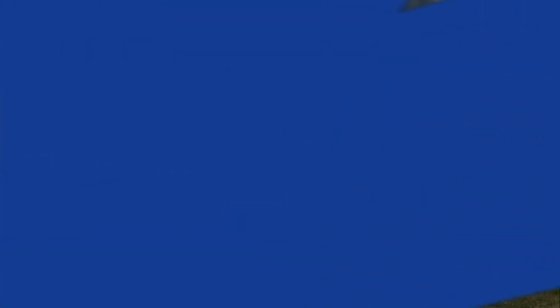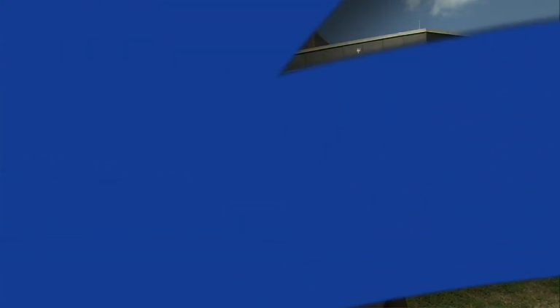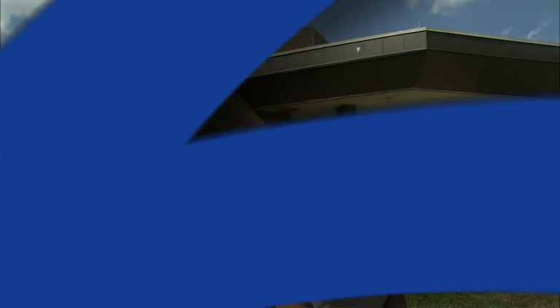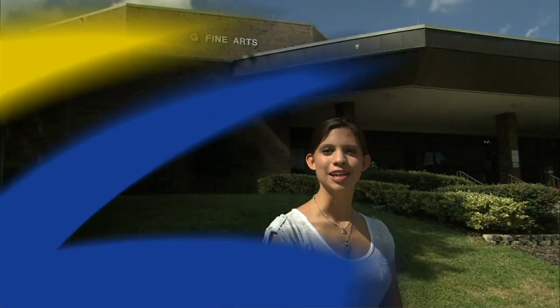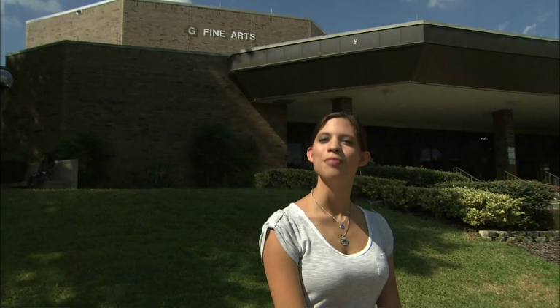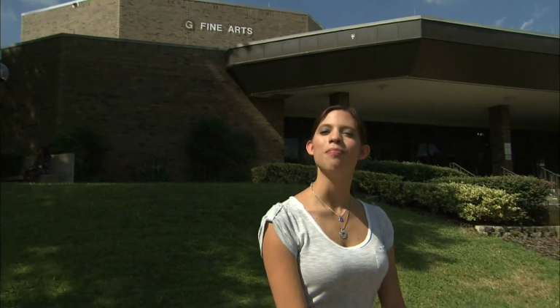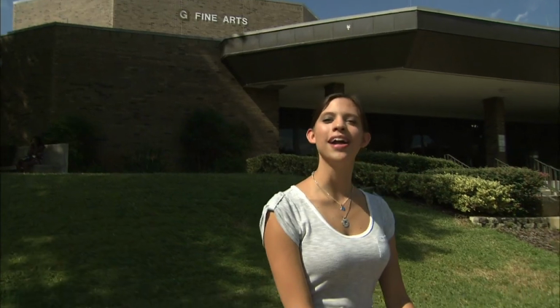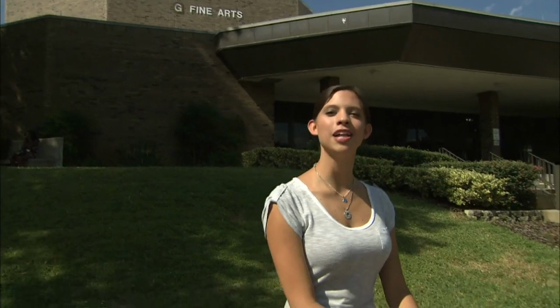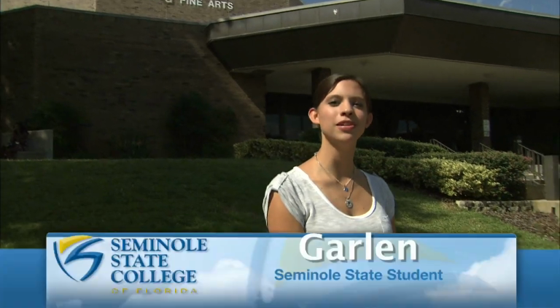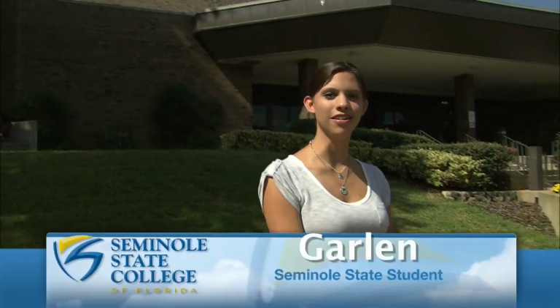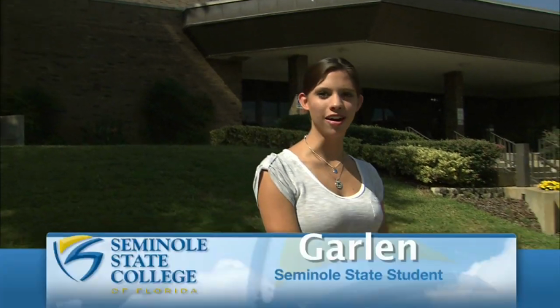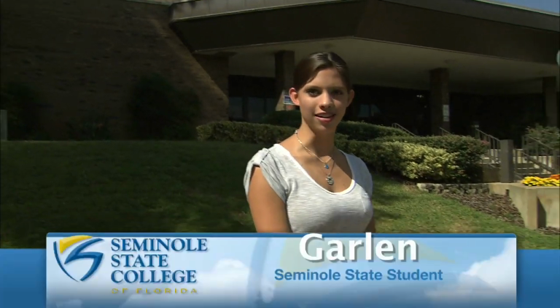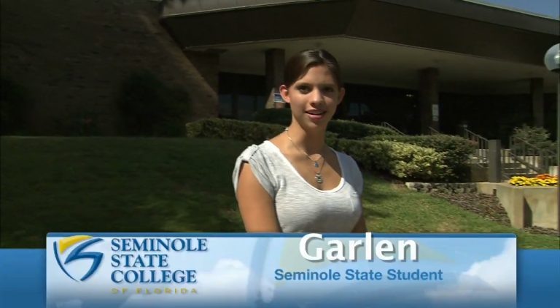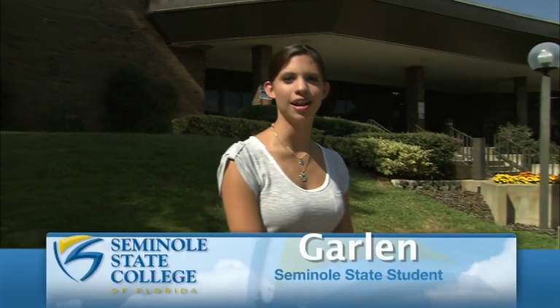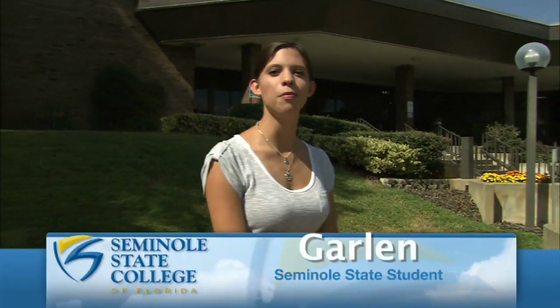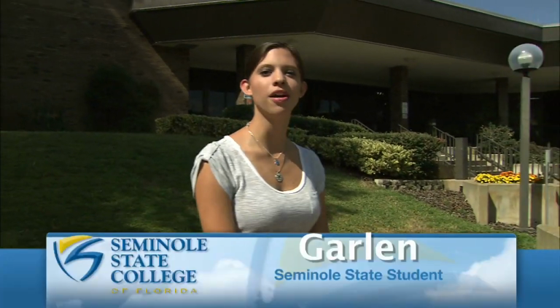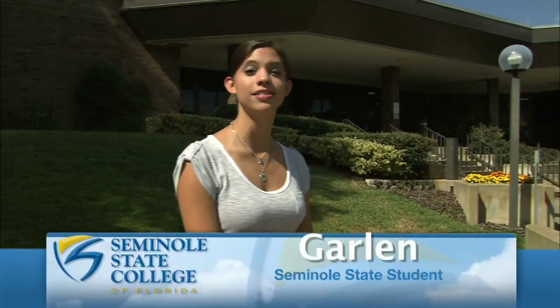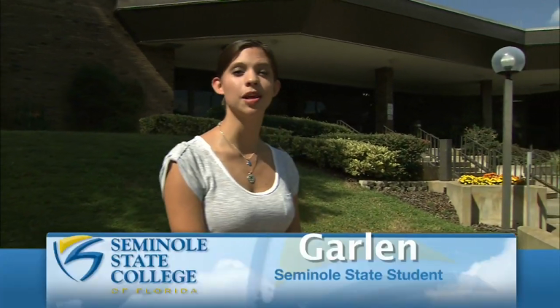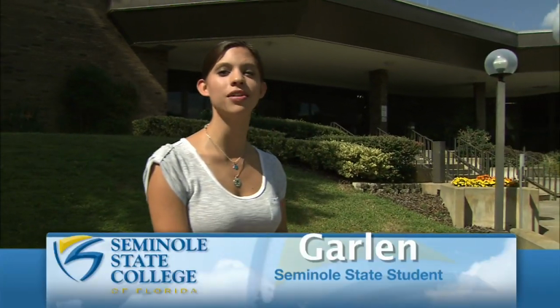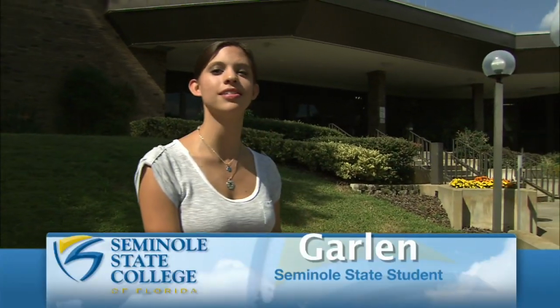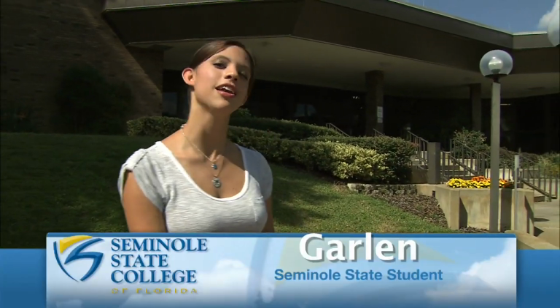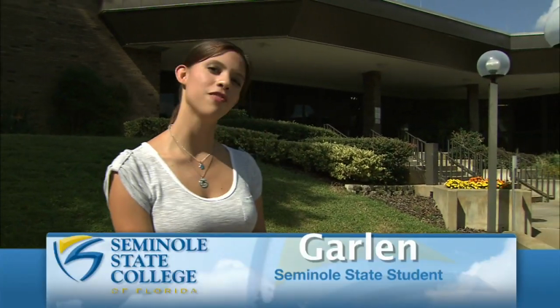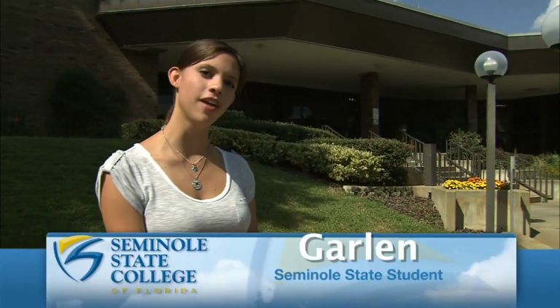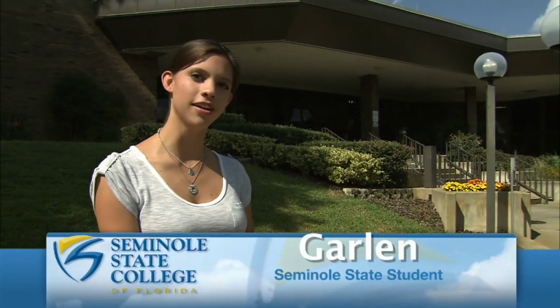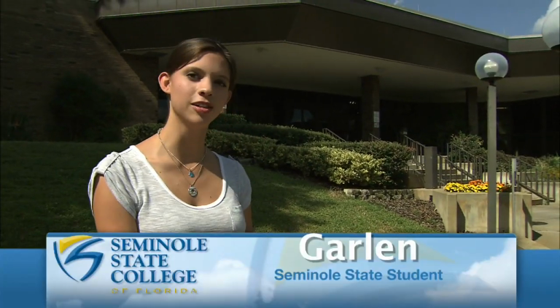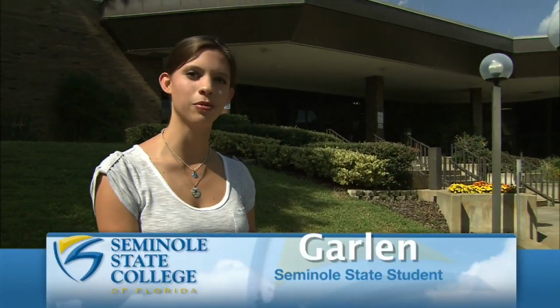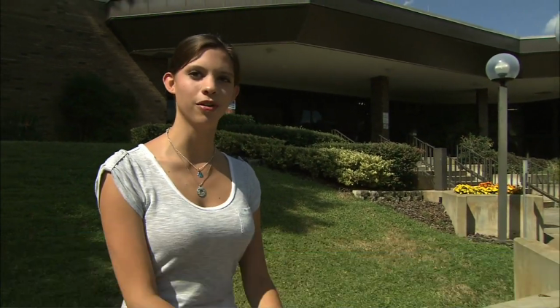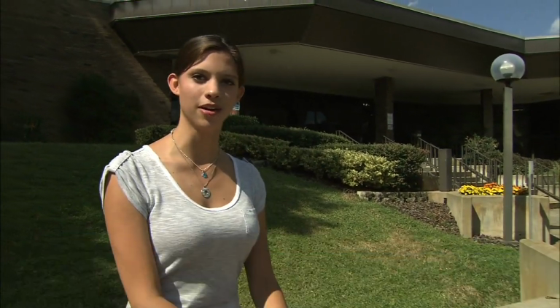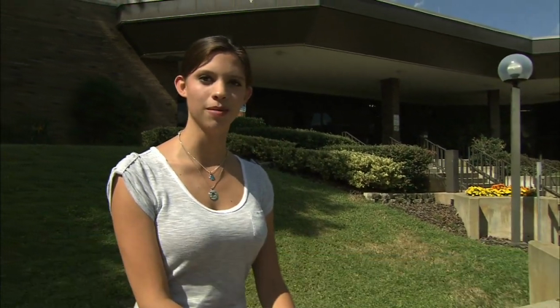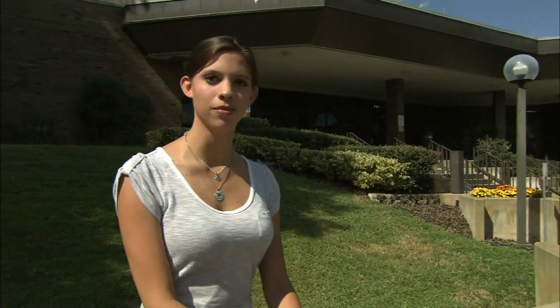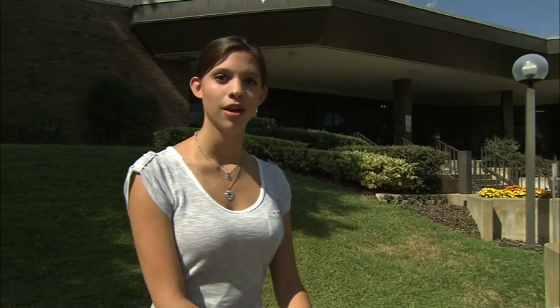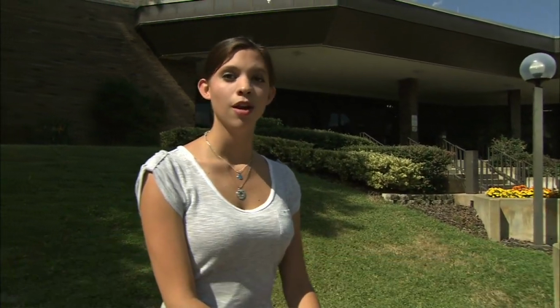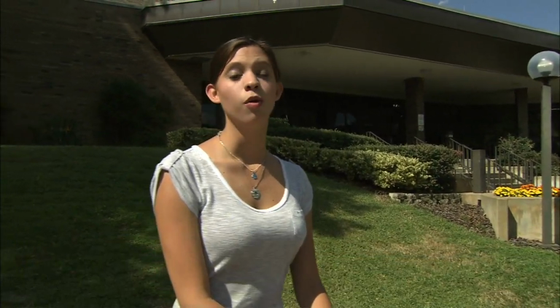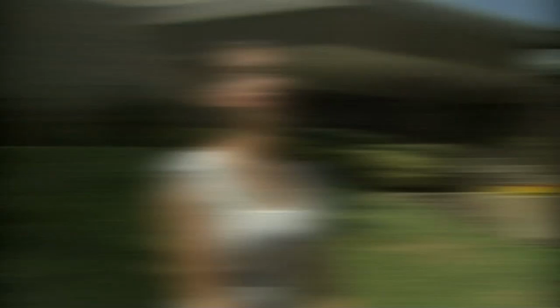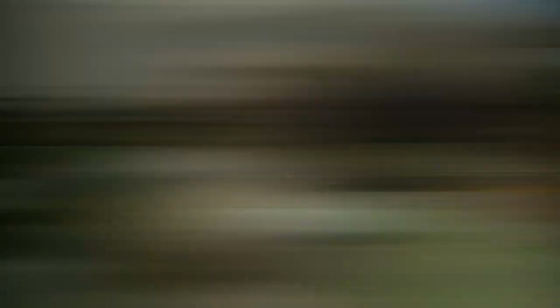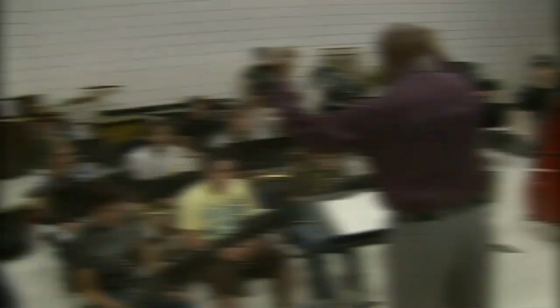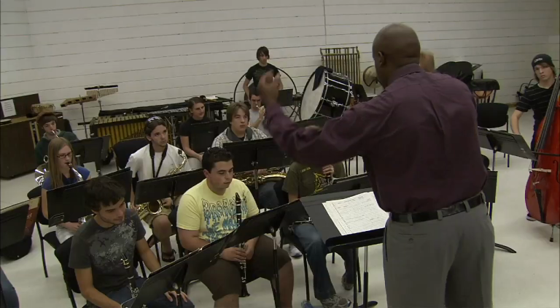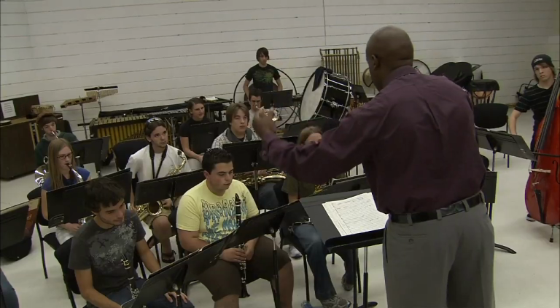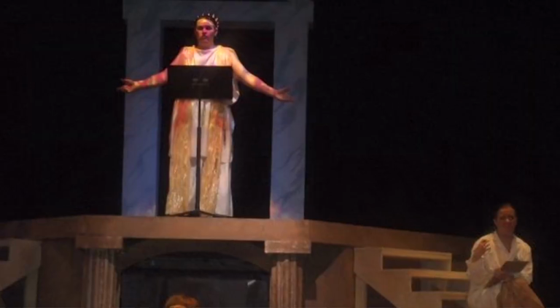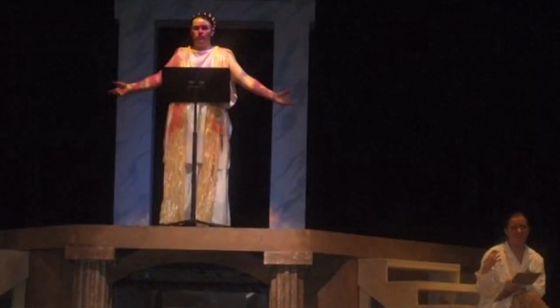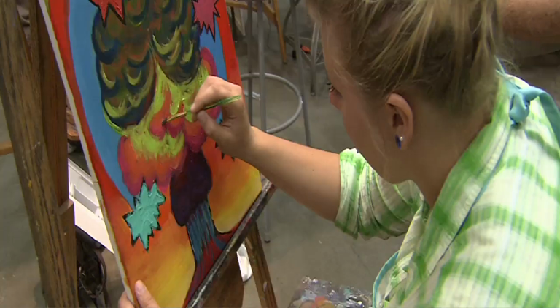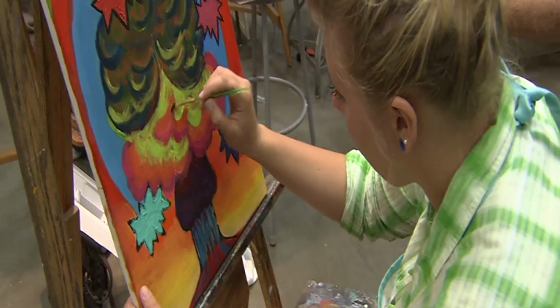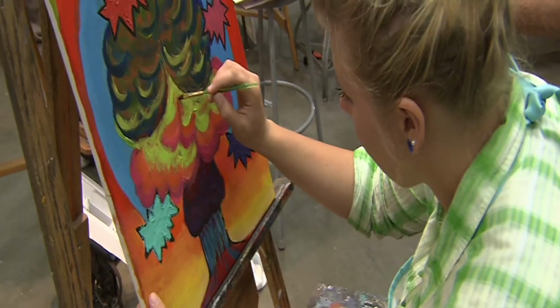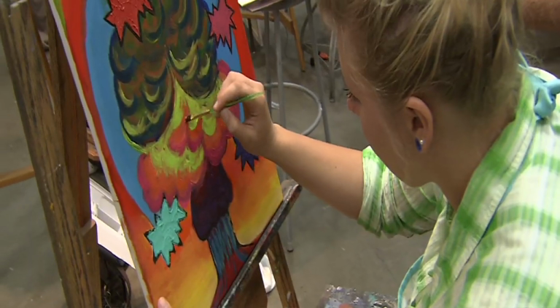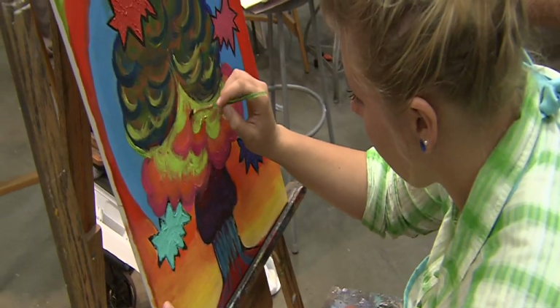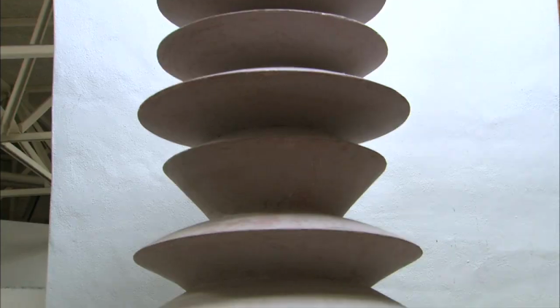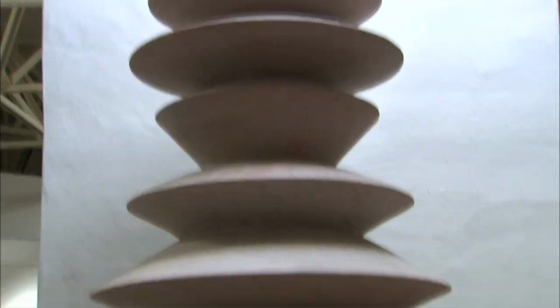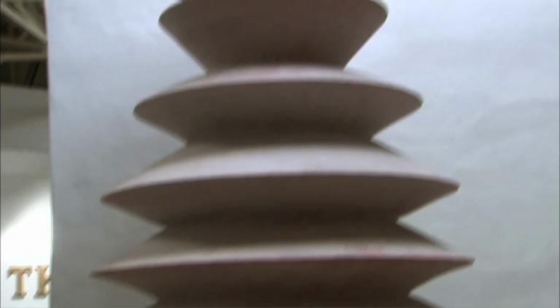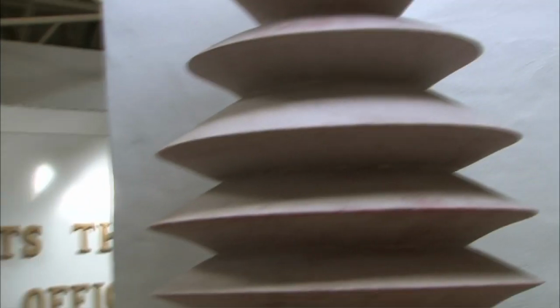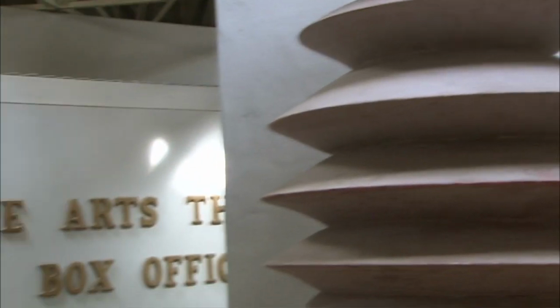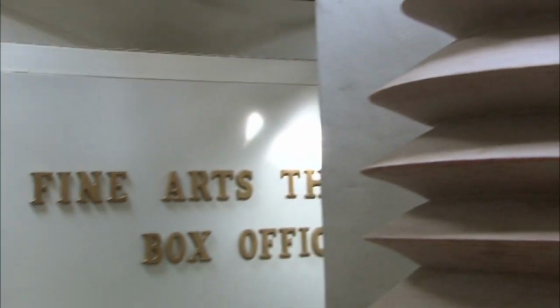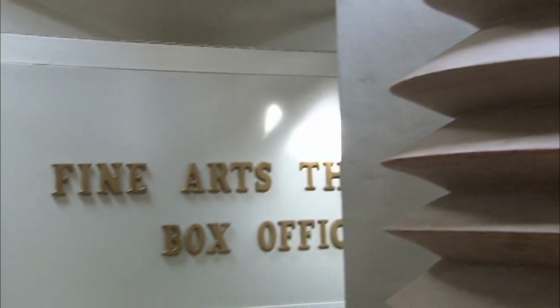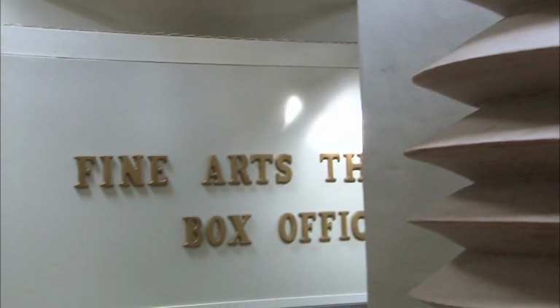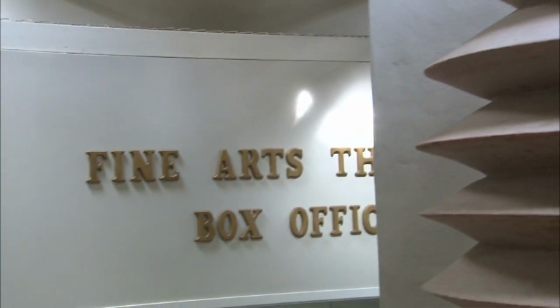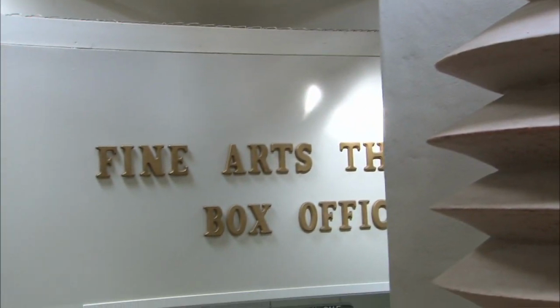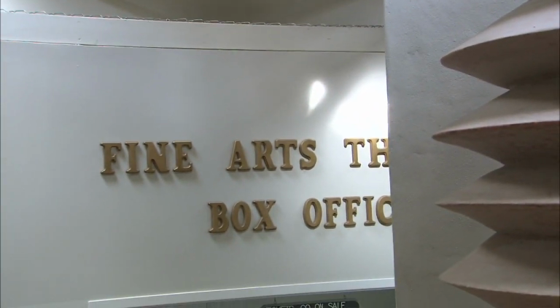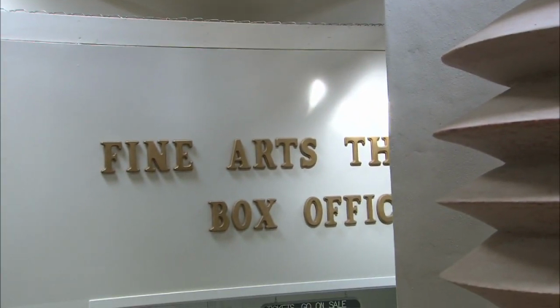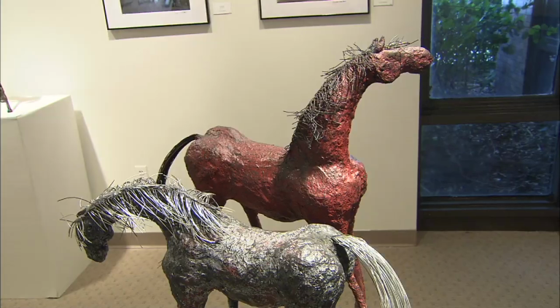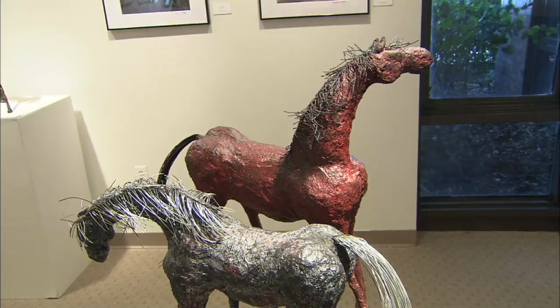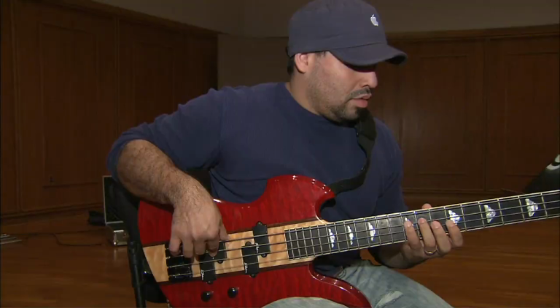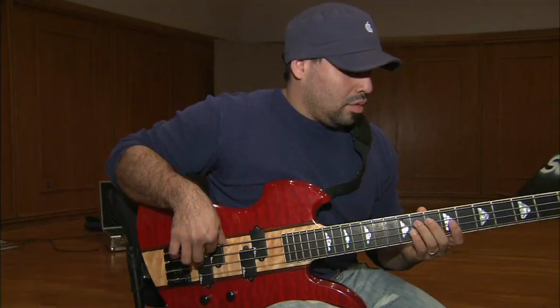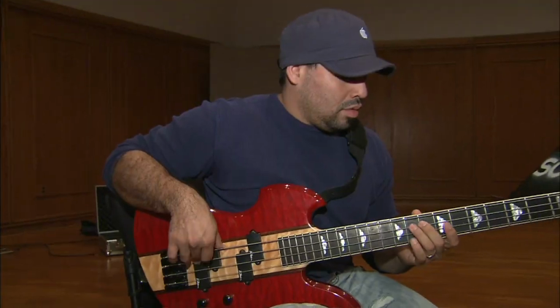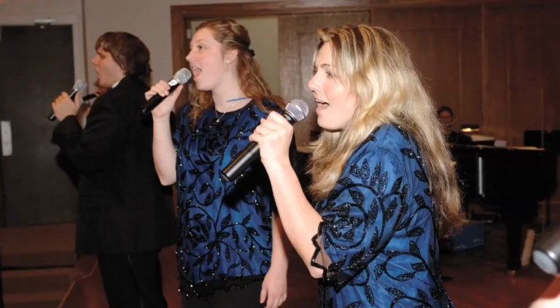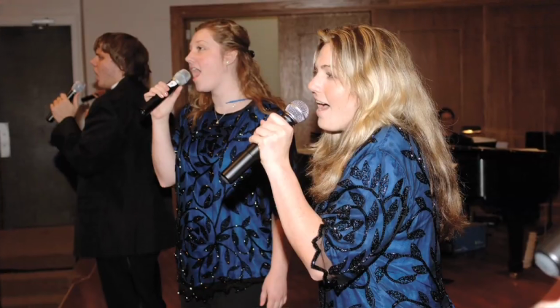Hey, my name is Garland and I'm part of the Seminole State Fine Arts program. We have music, theater, and art, so why don't we go inside and take a look at all there is to offer.